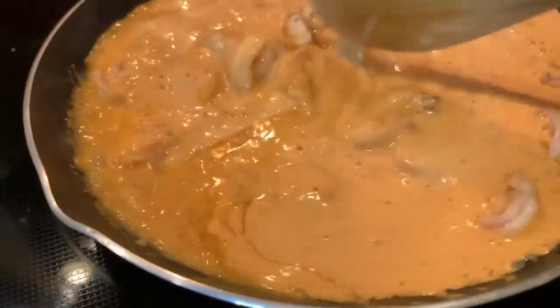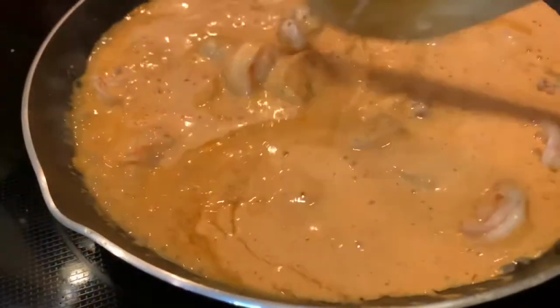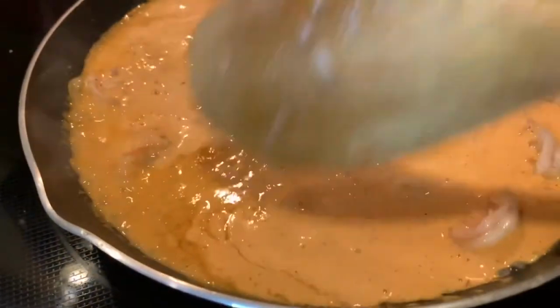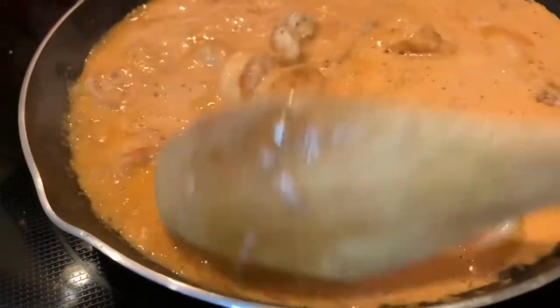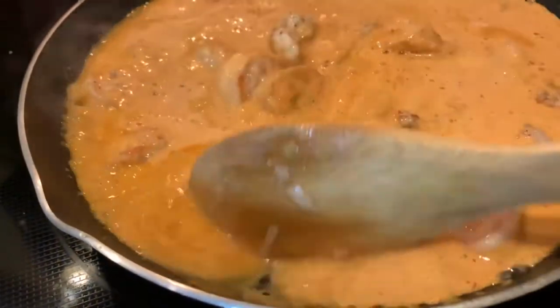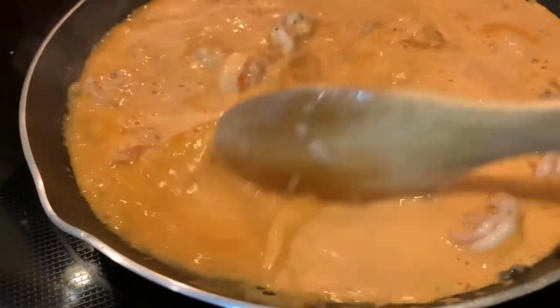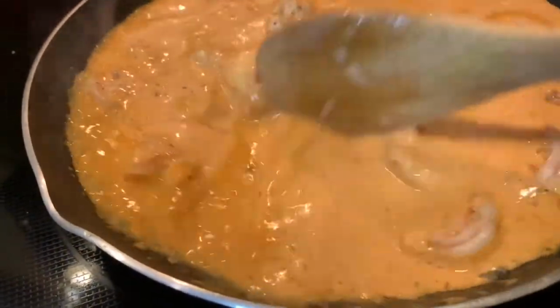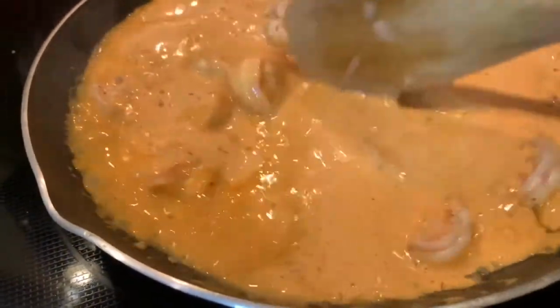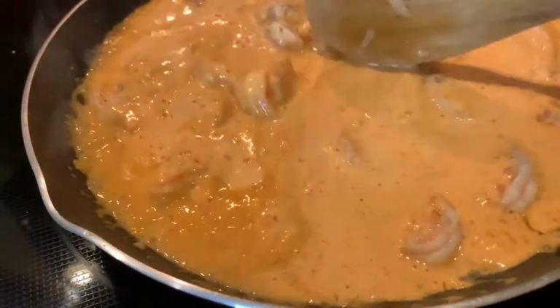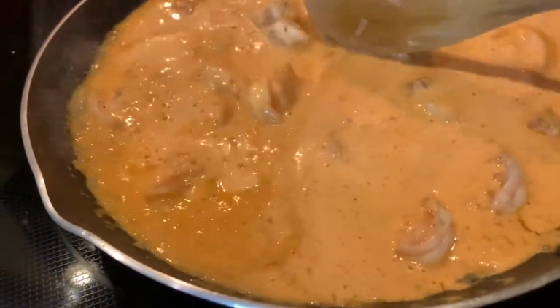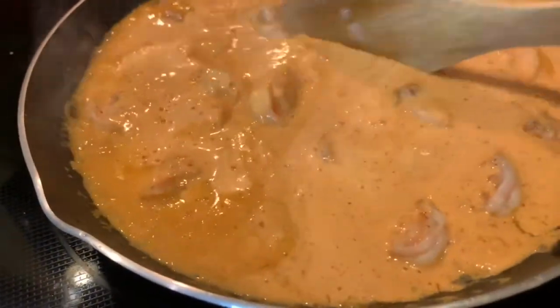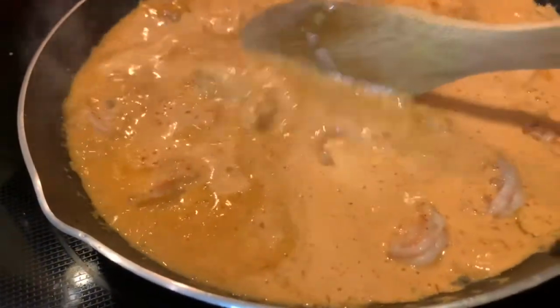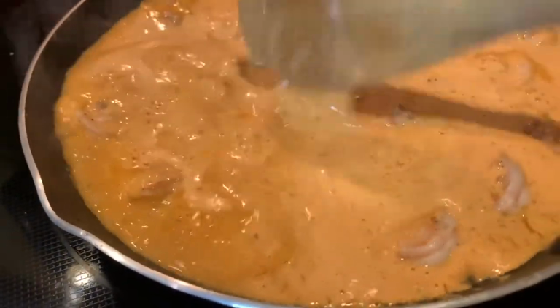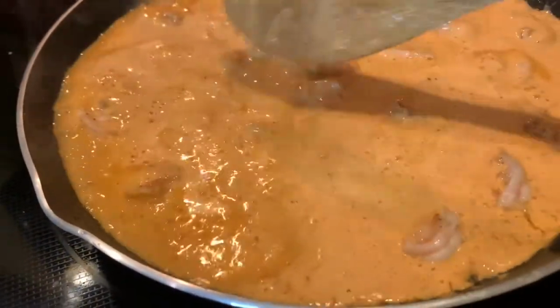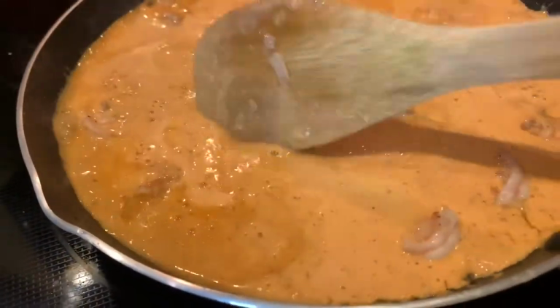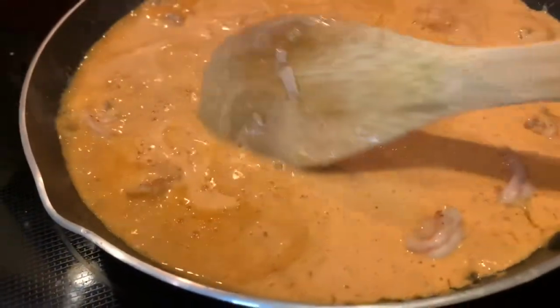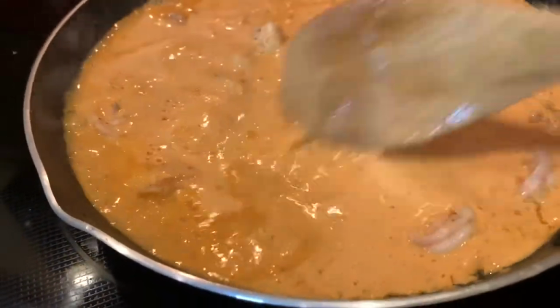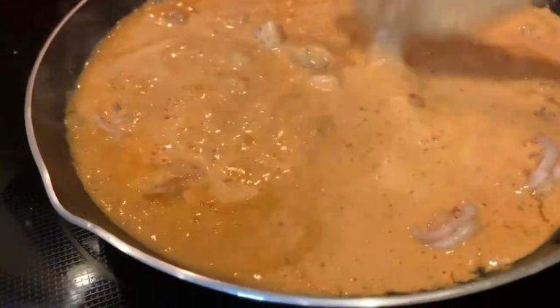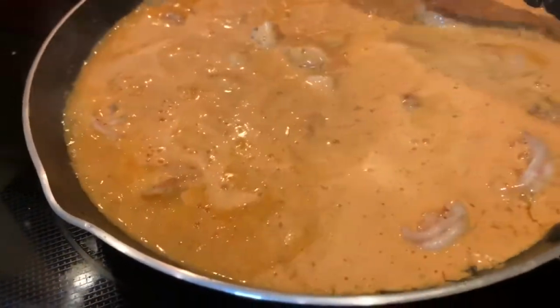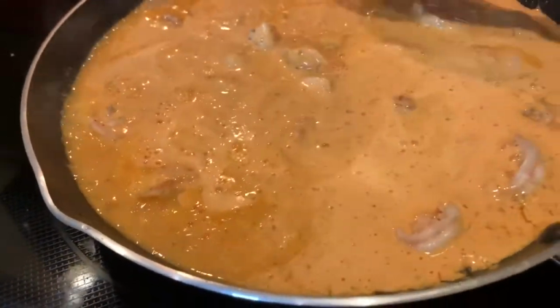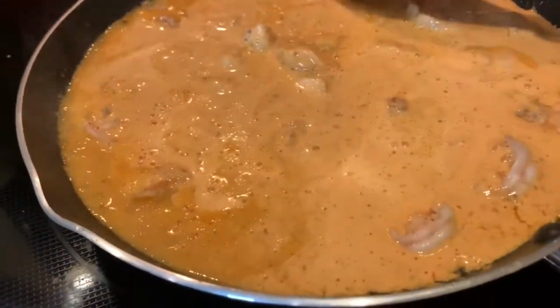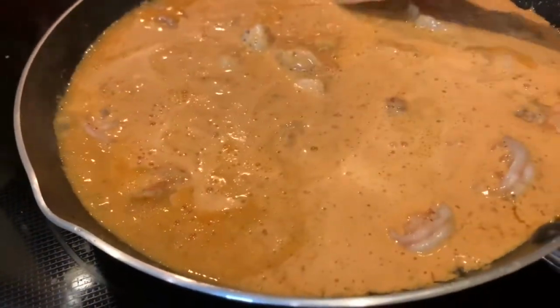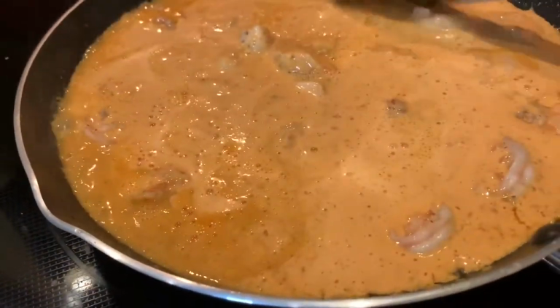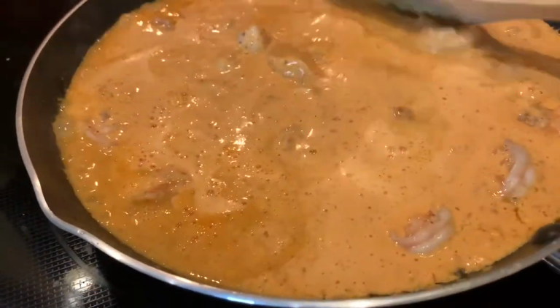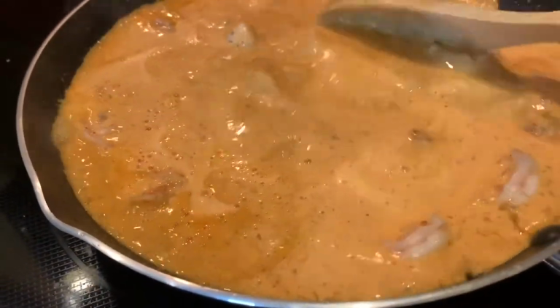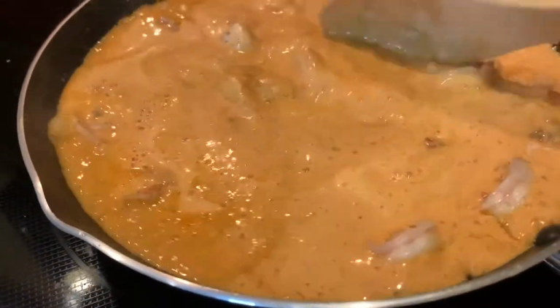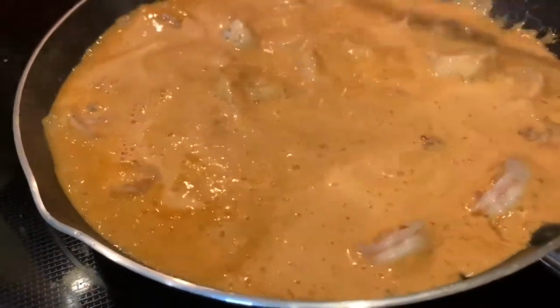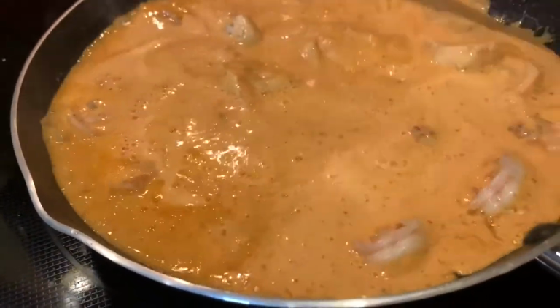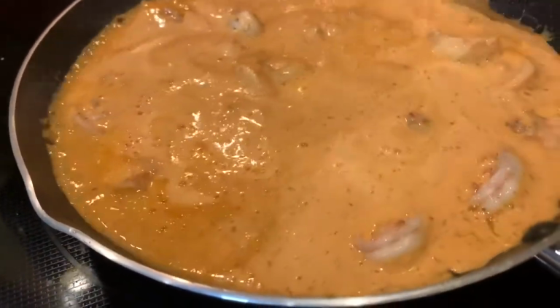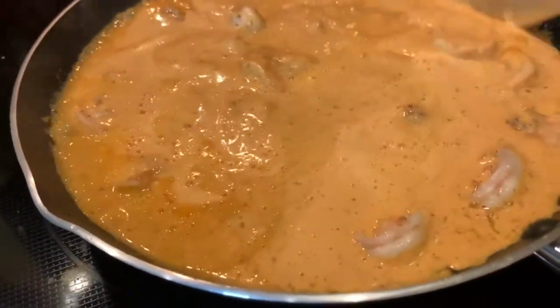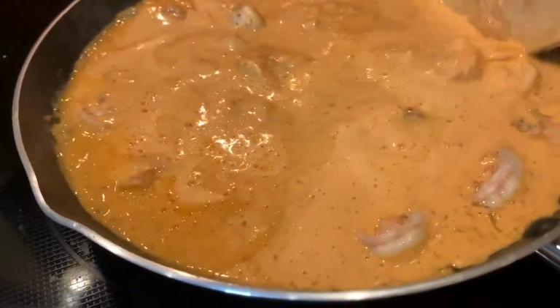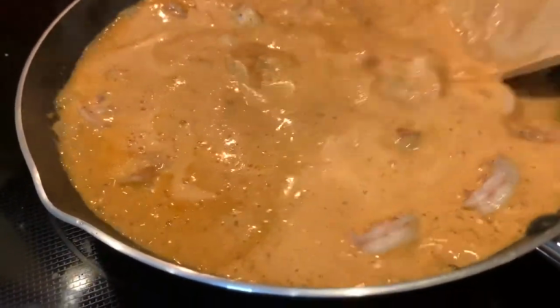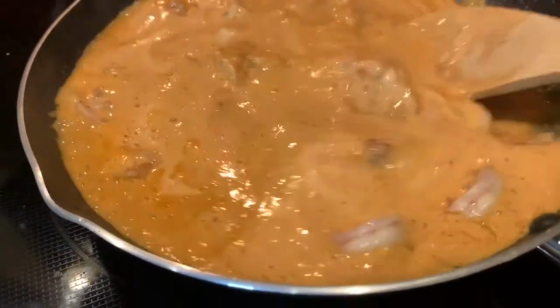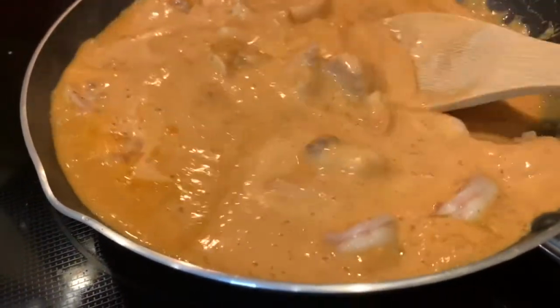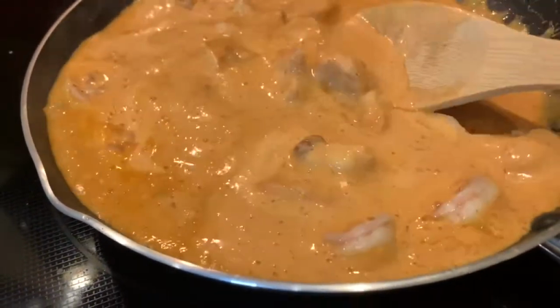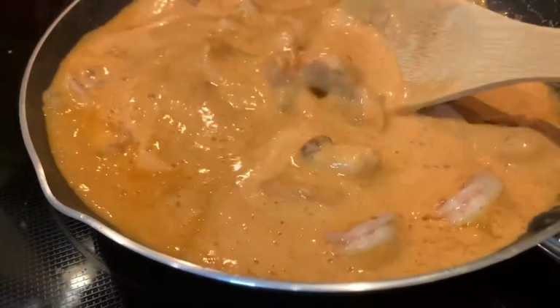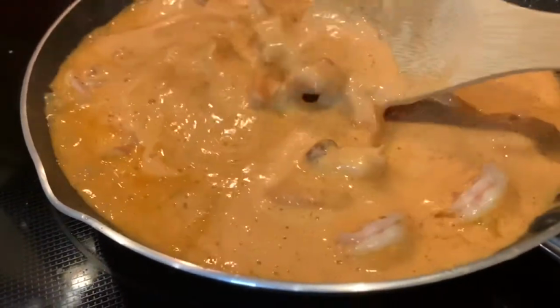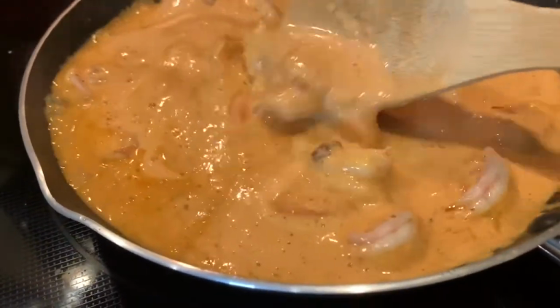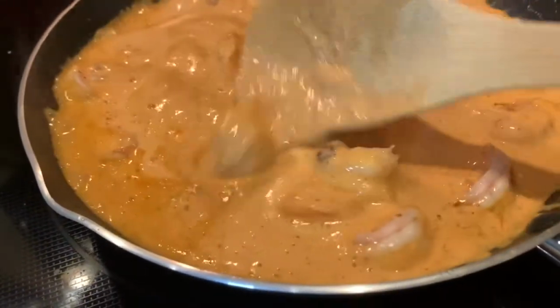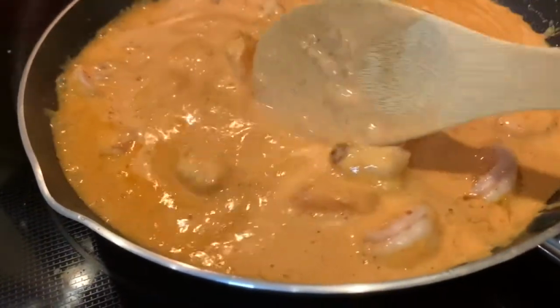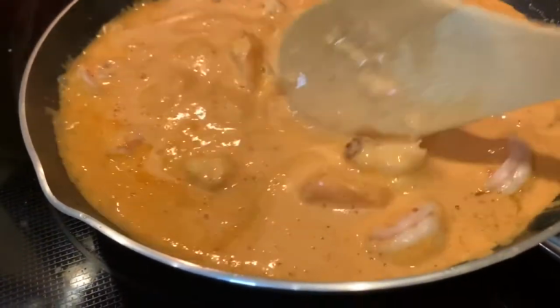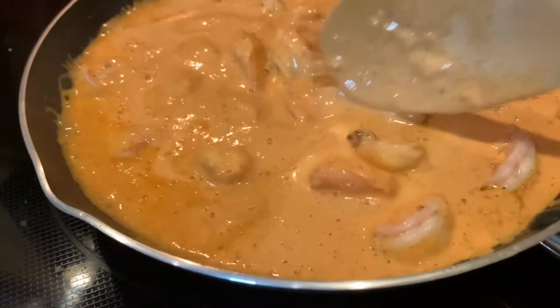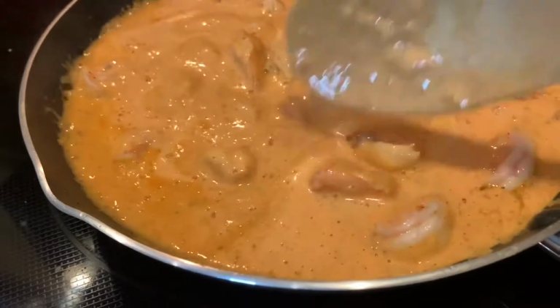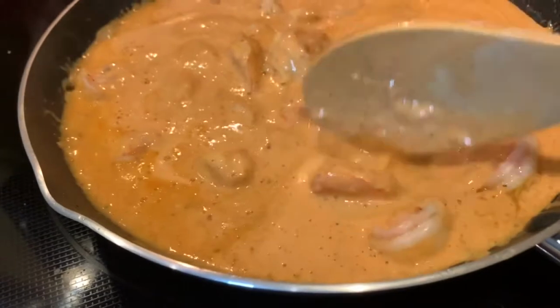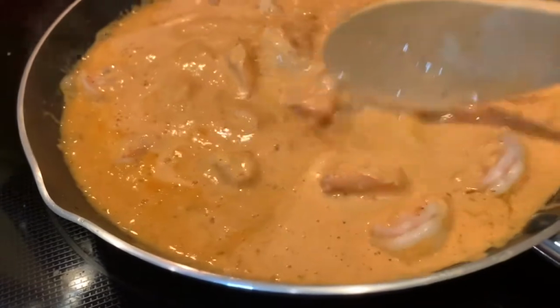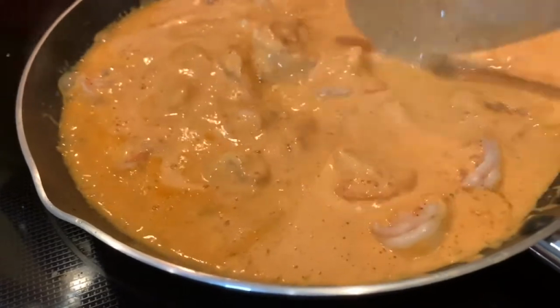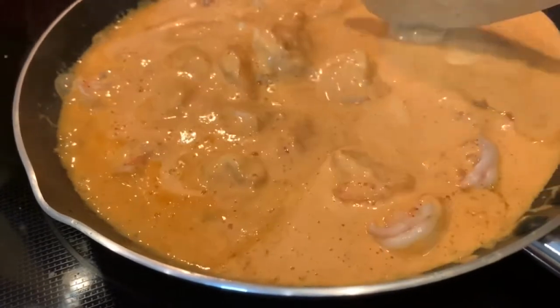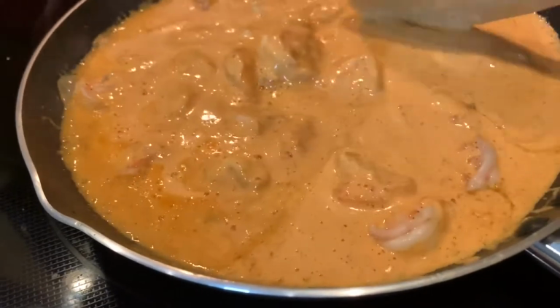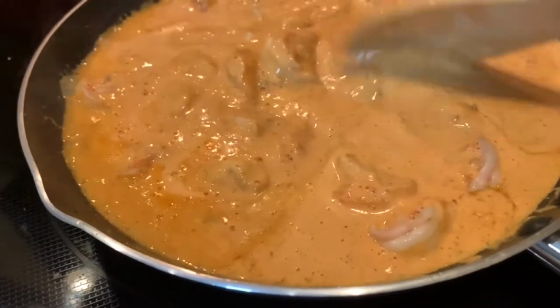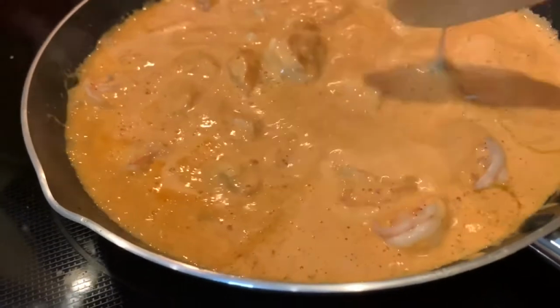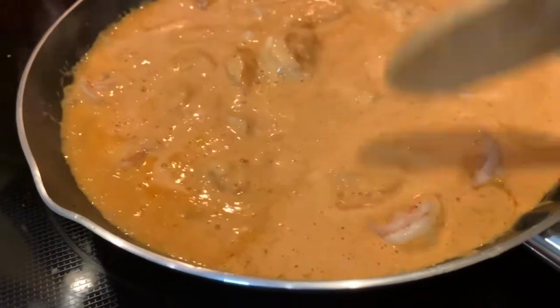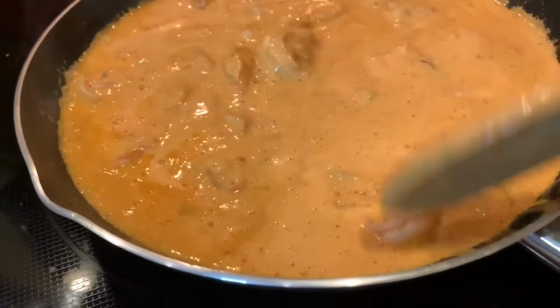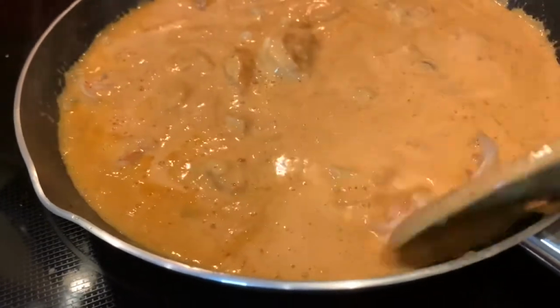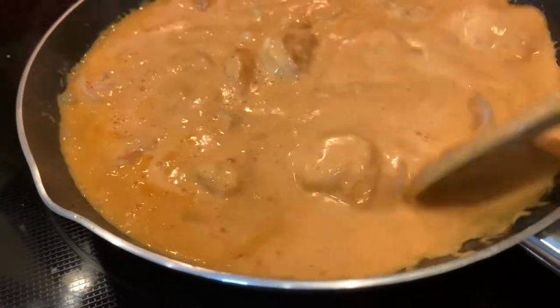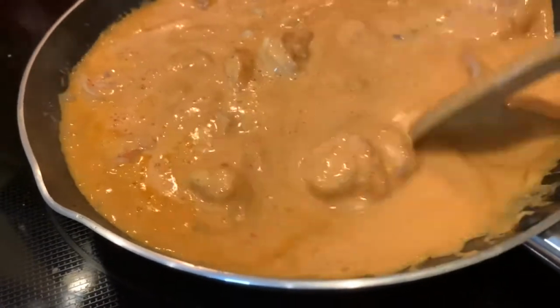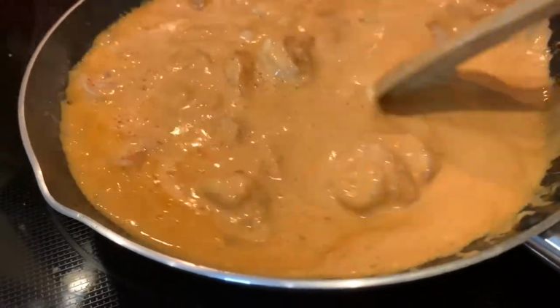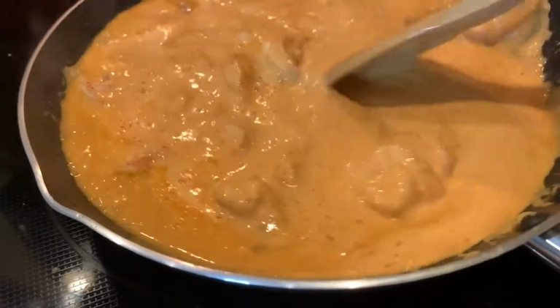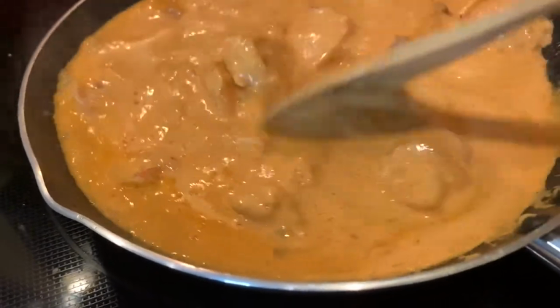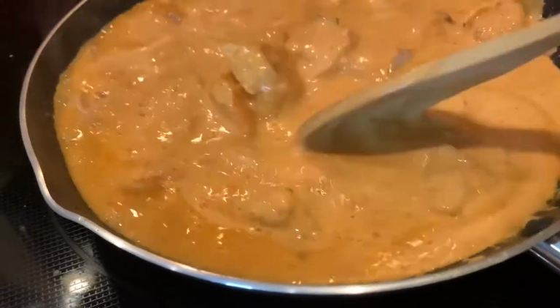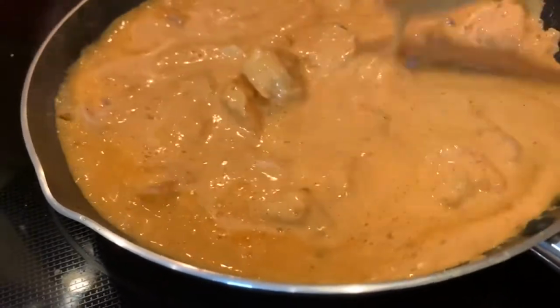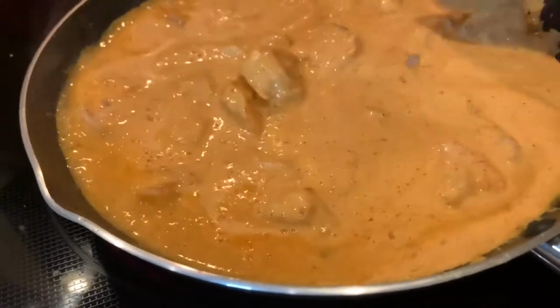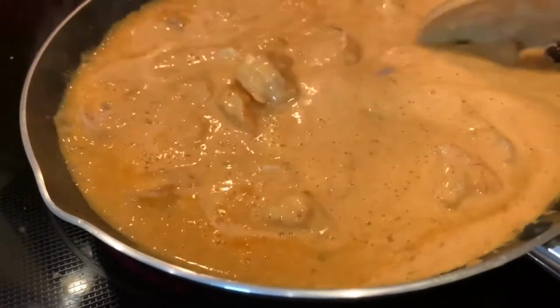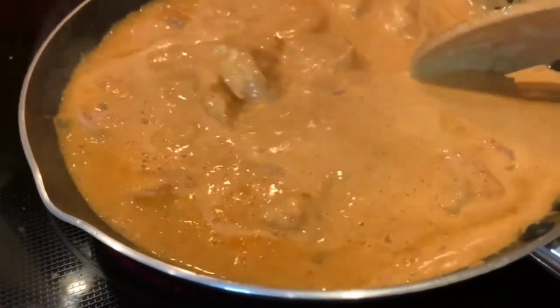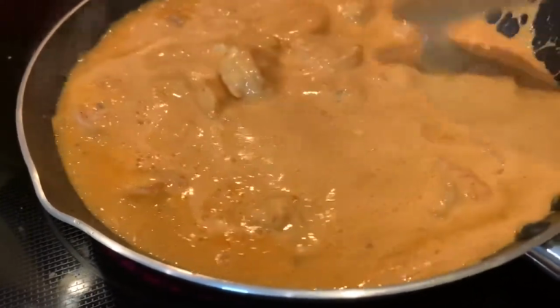We're going to stir a little bit and then we're going to turn down the heat to low-medium heat and we're going to let it simmer for about 10 to 15 minutes.